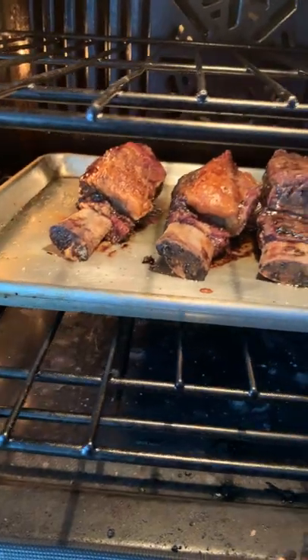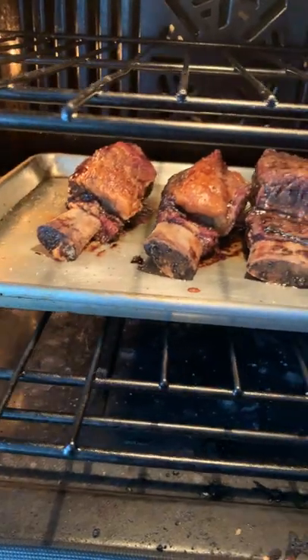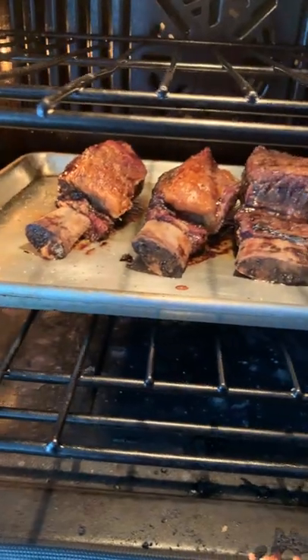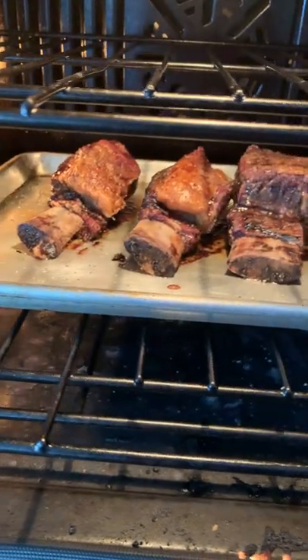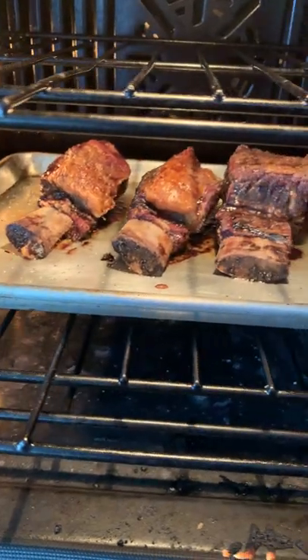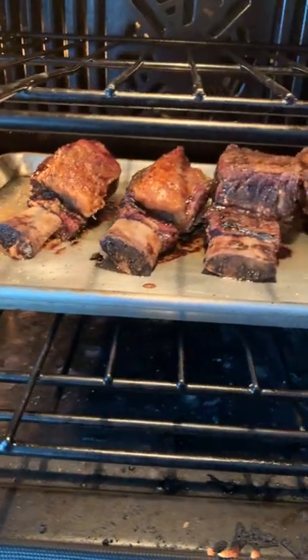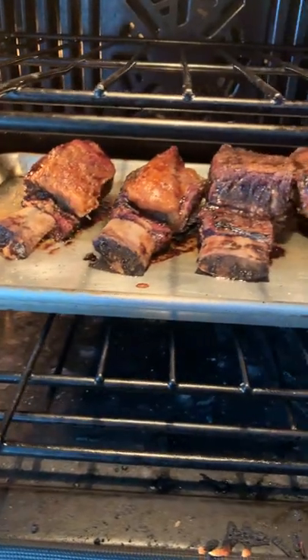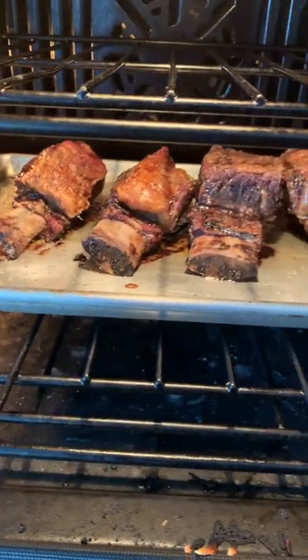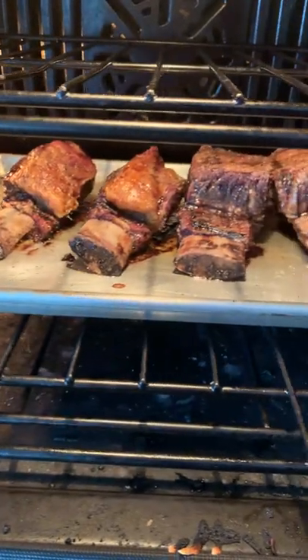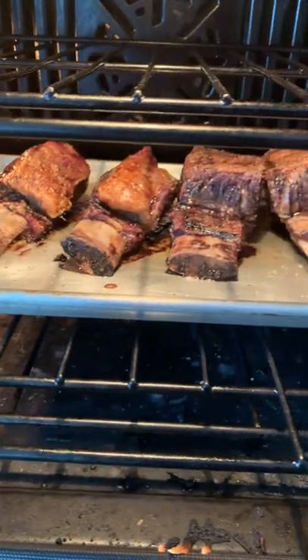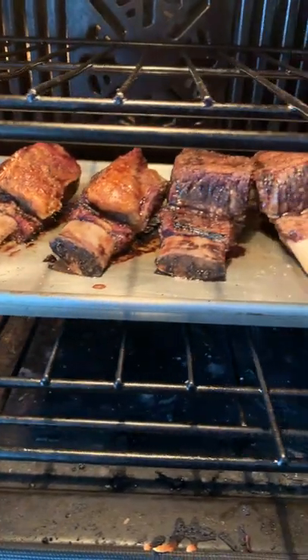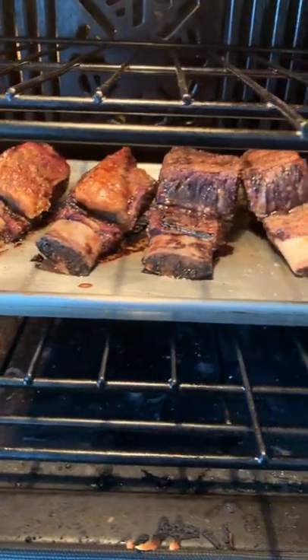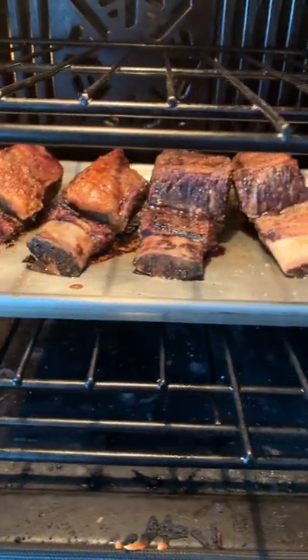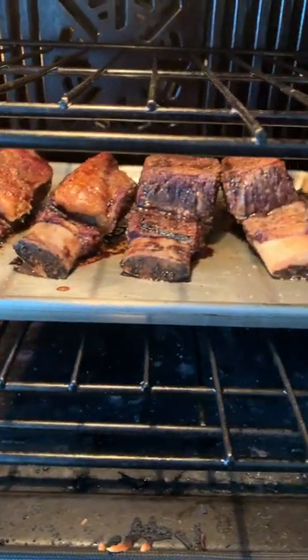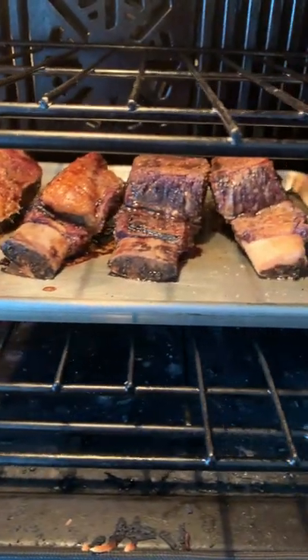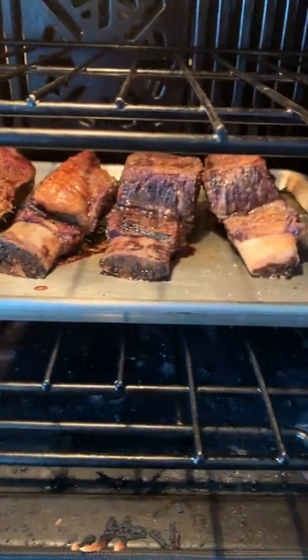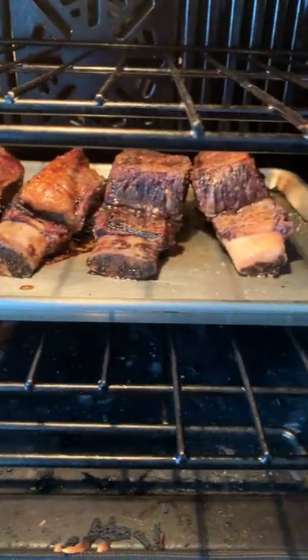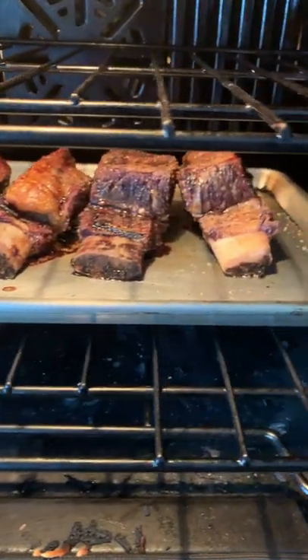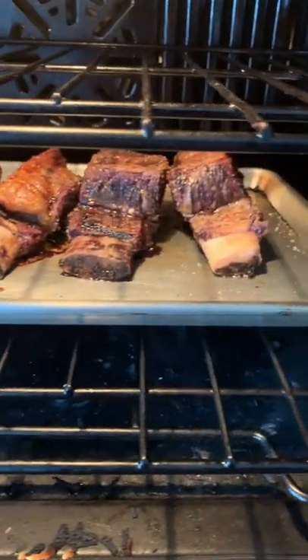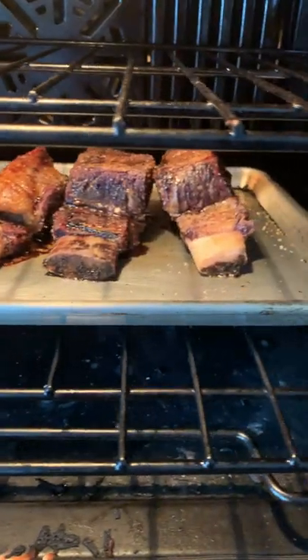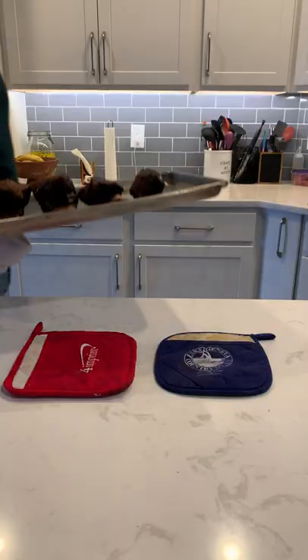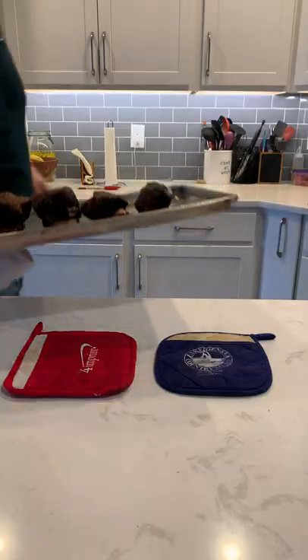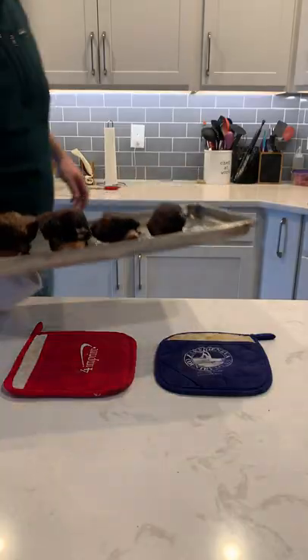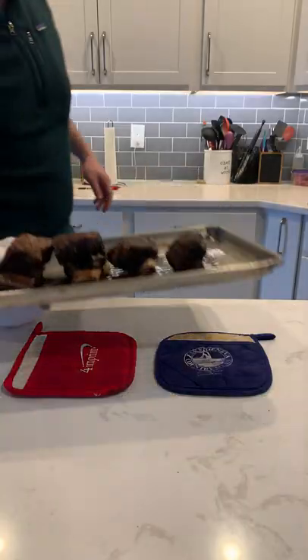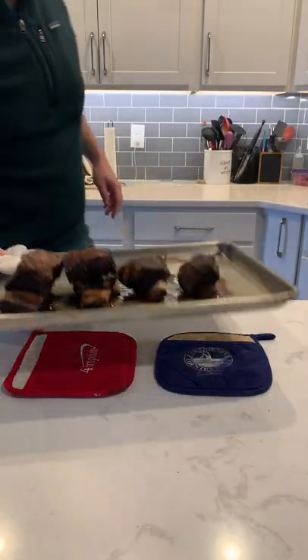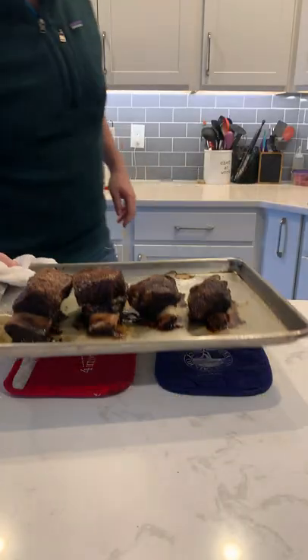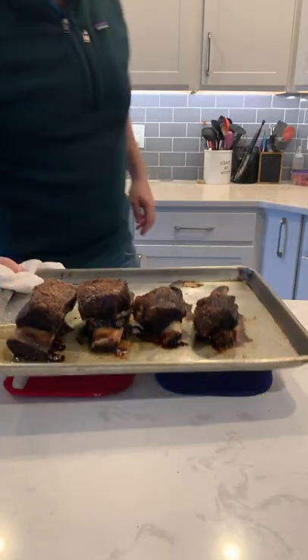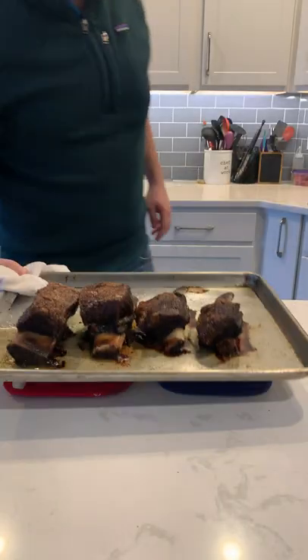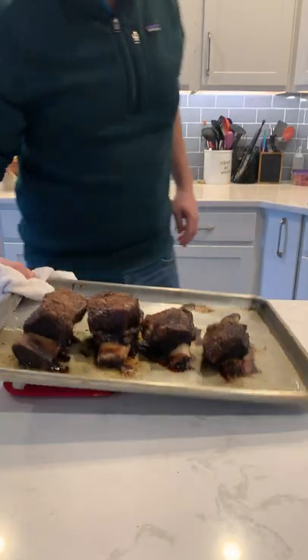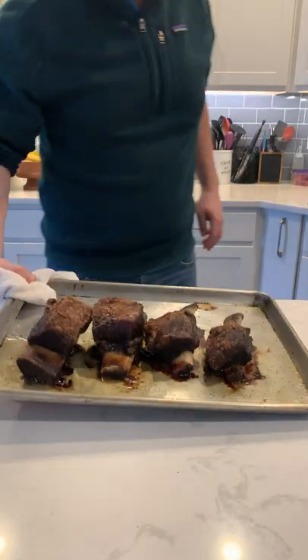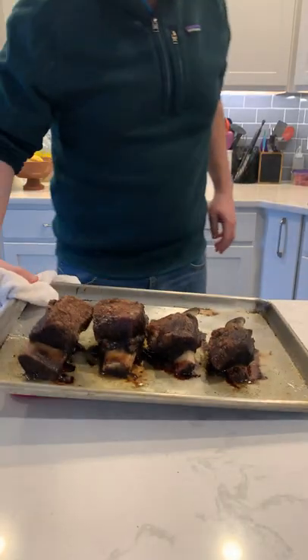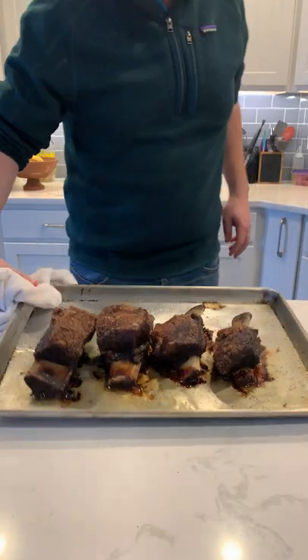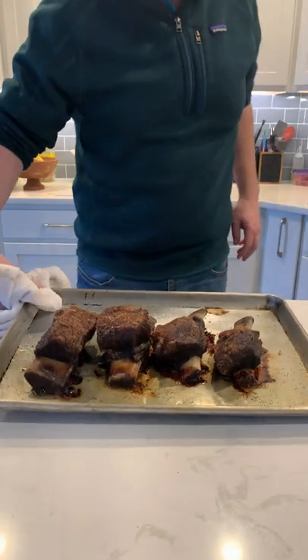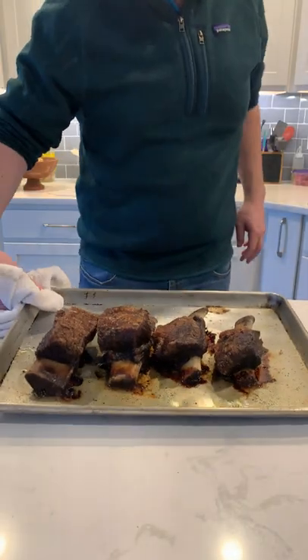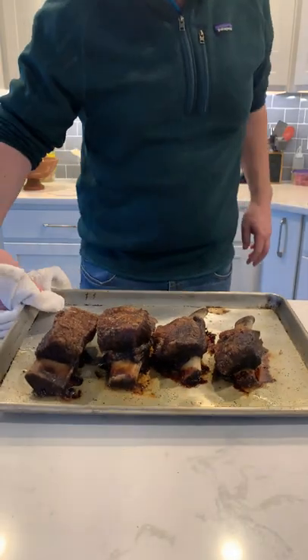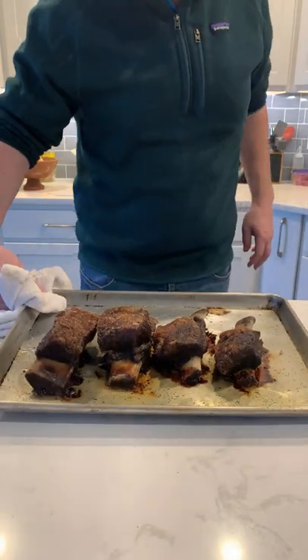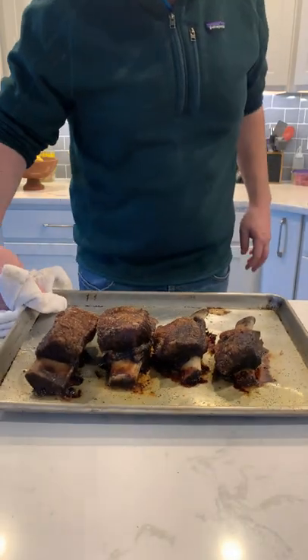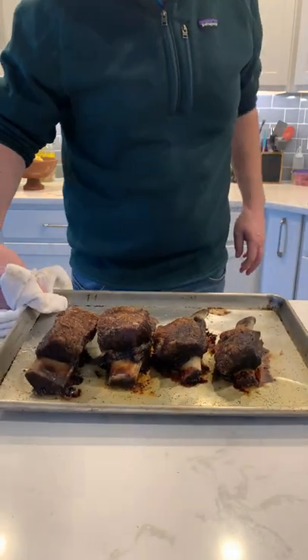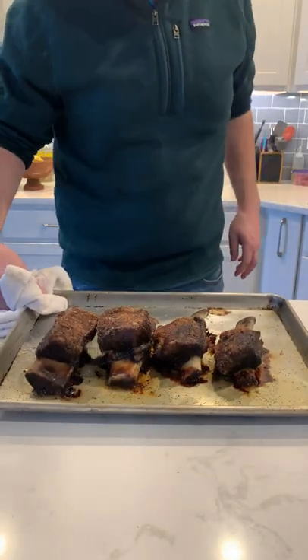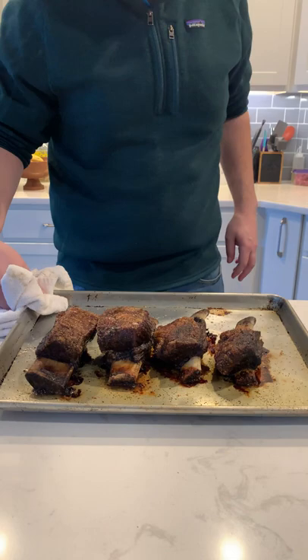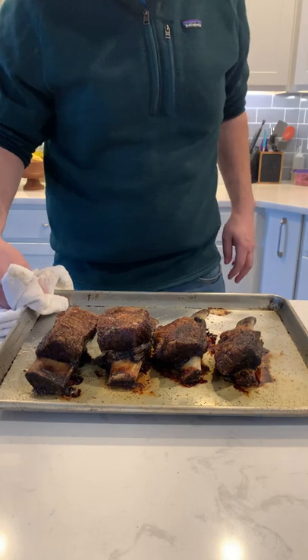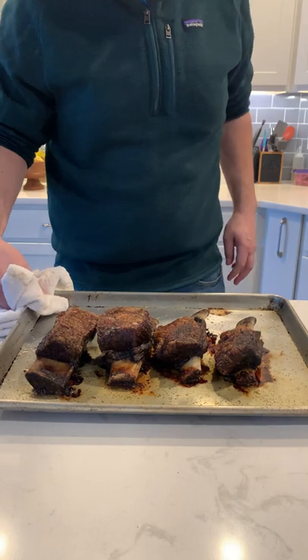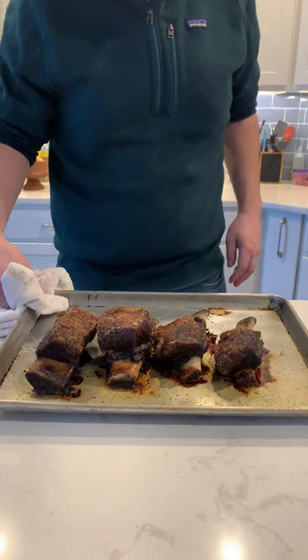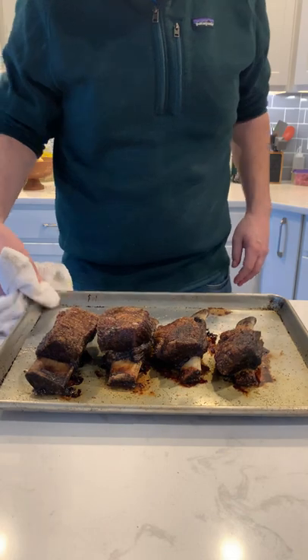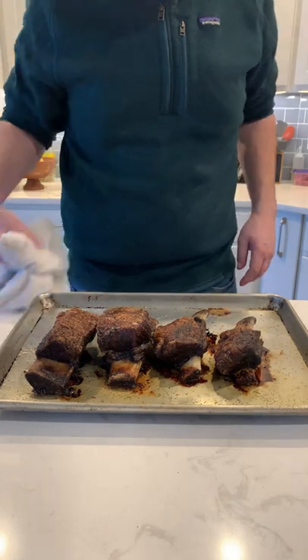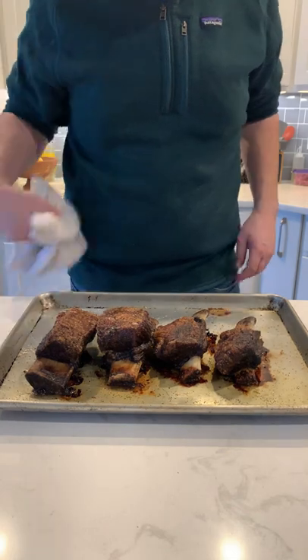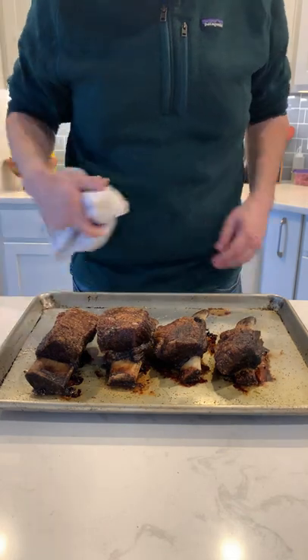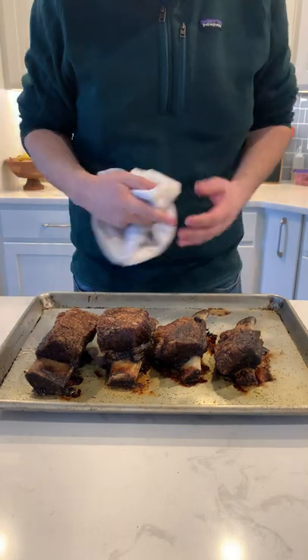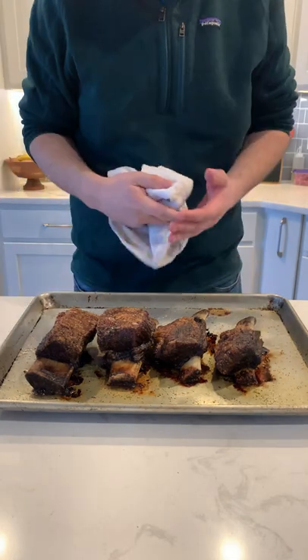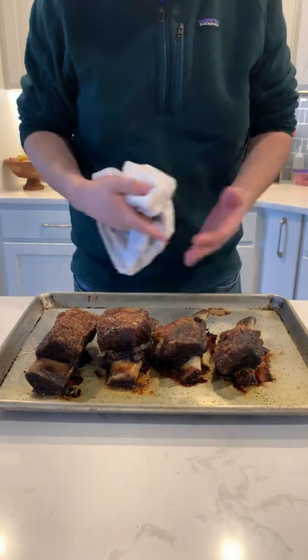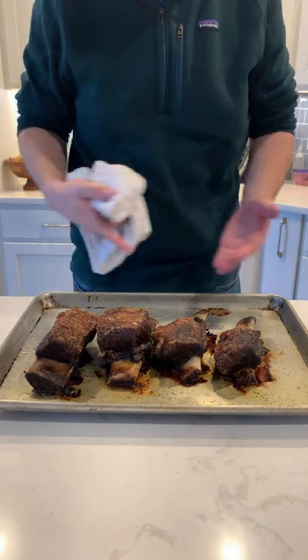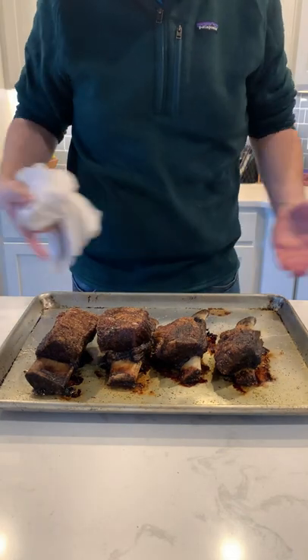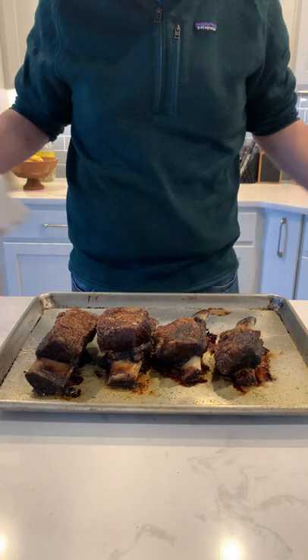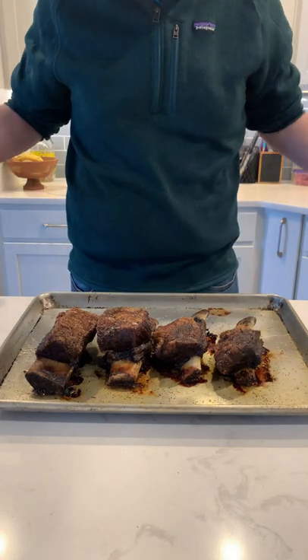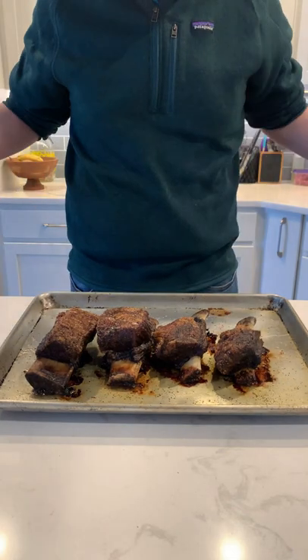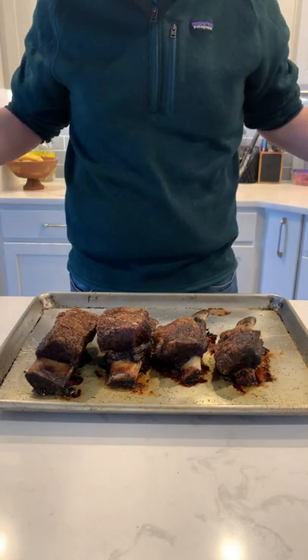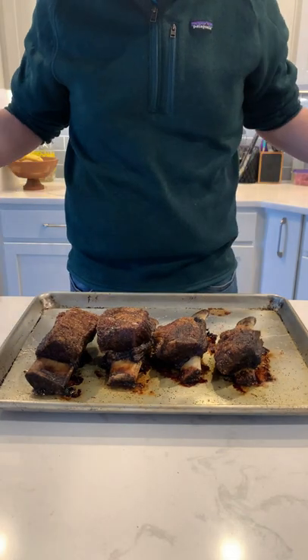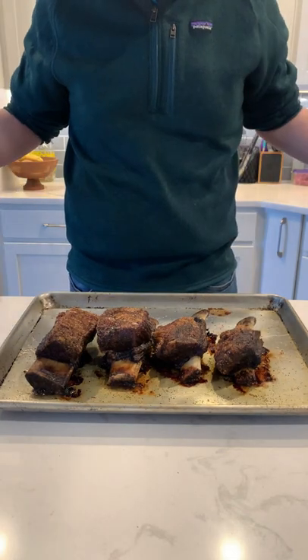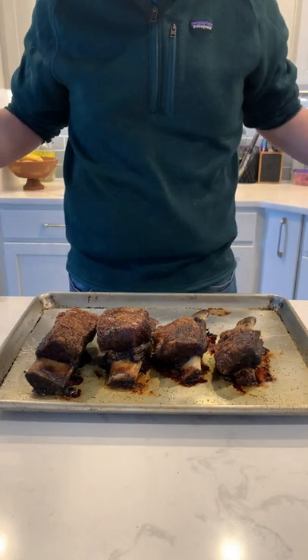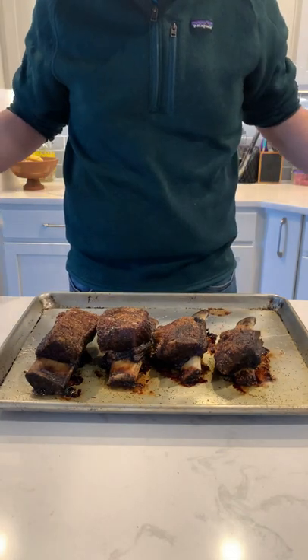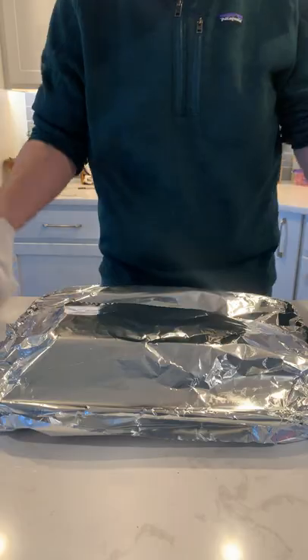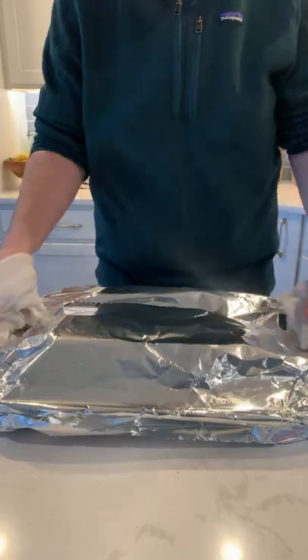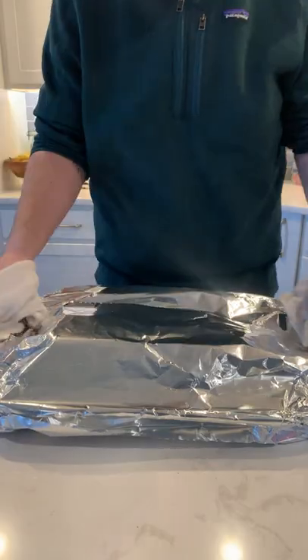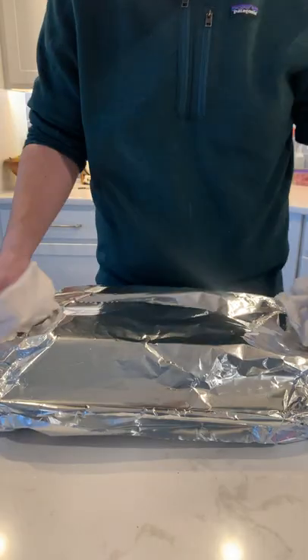Roast at 275 degrees for about 4 hours until they reach 190 degrees. They look beautiful.